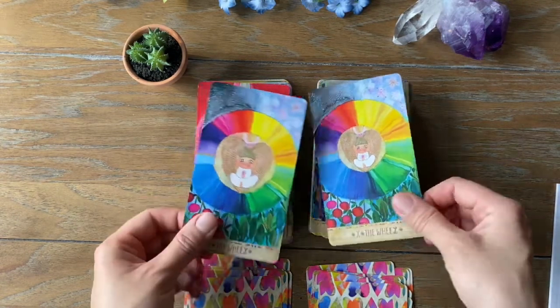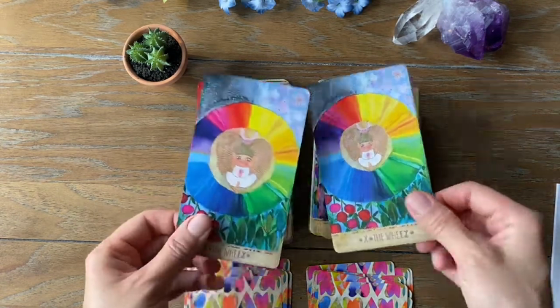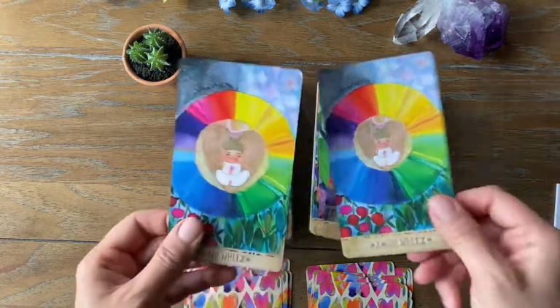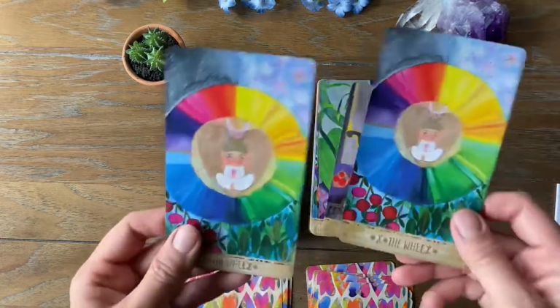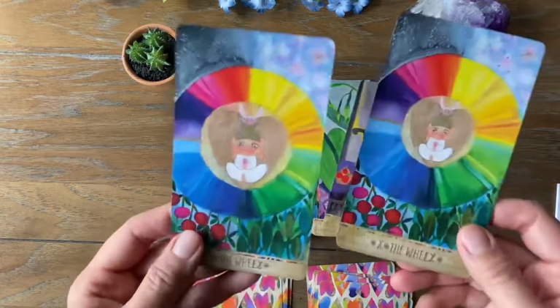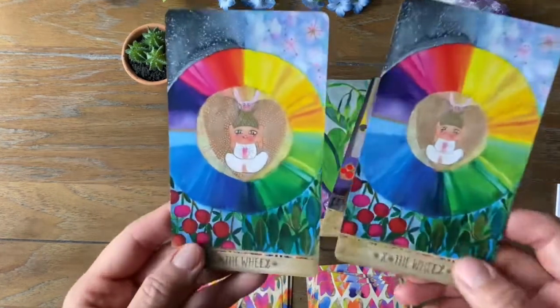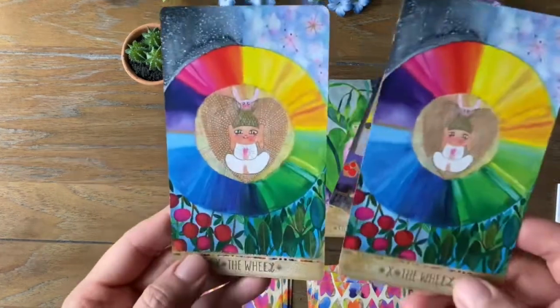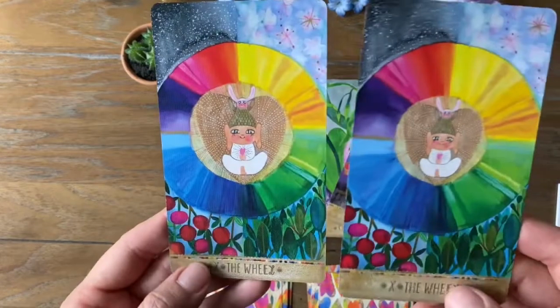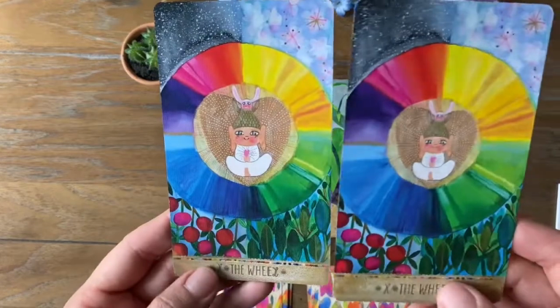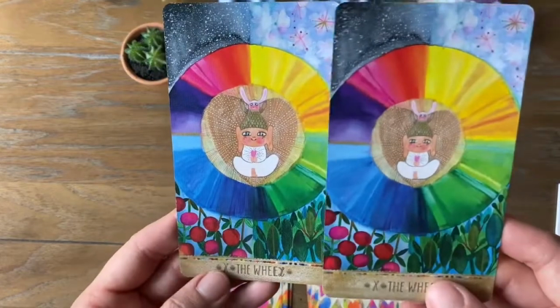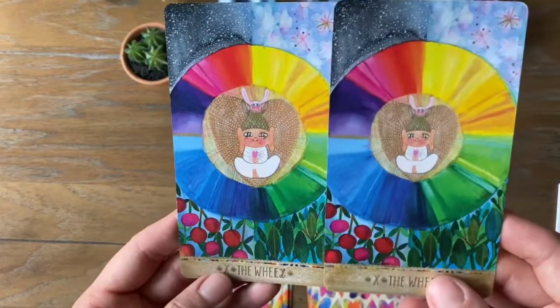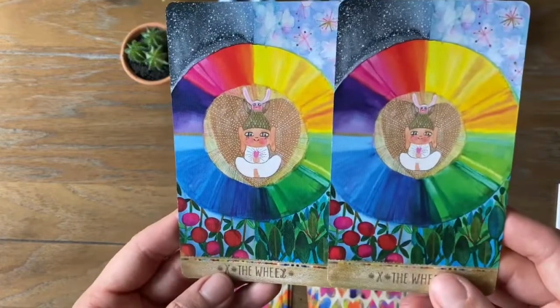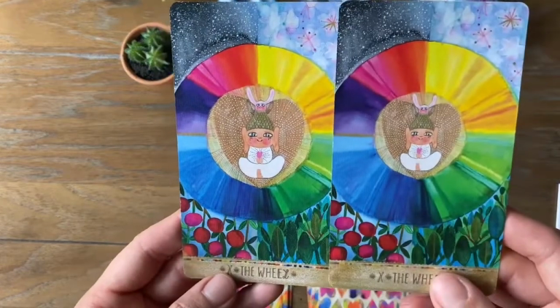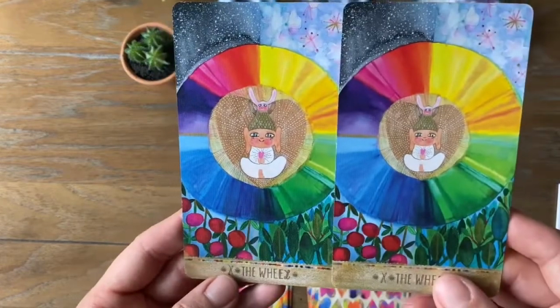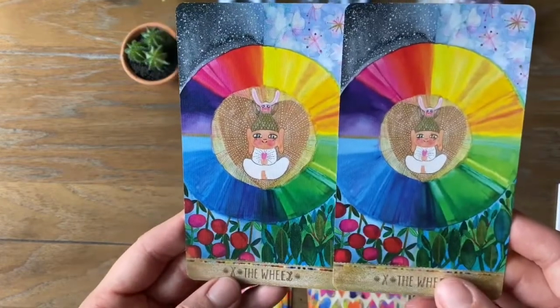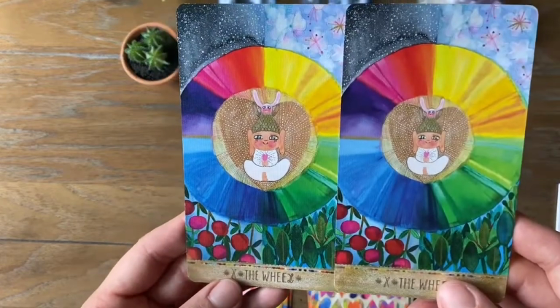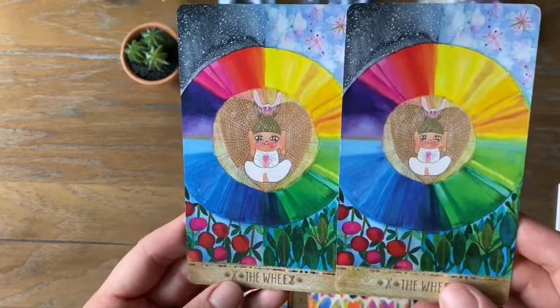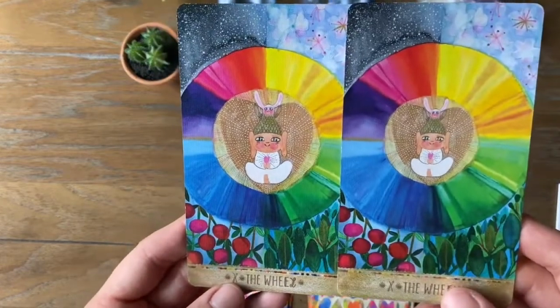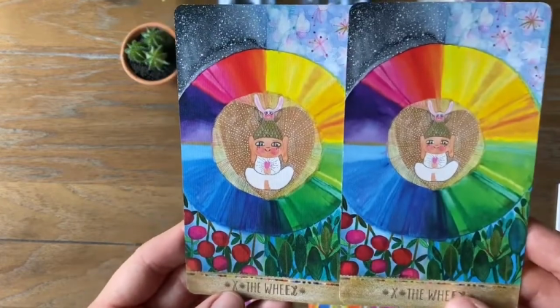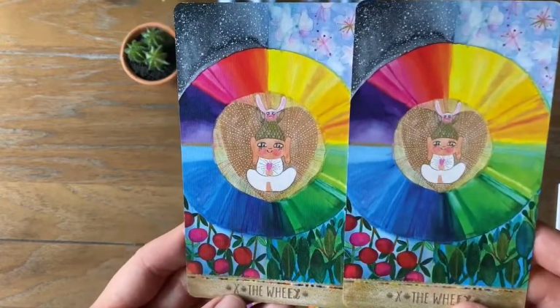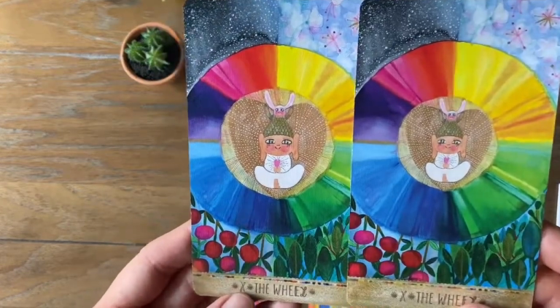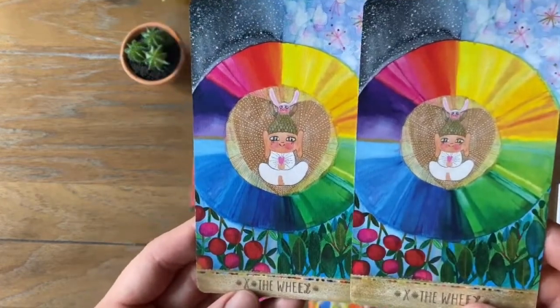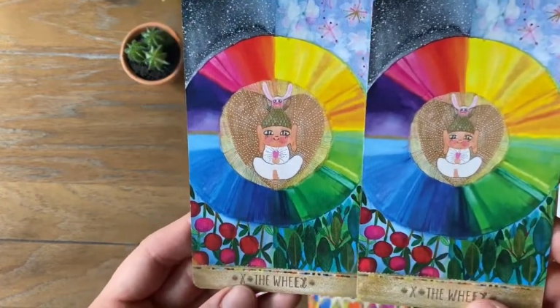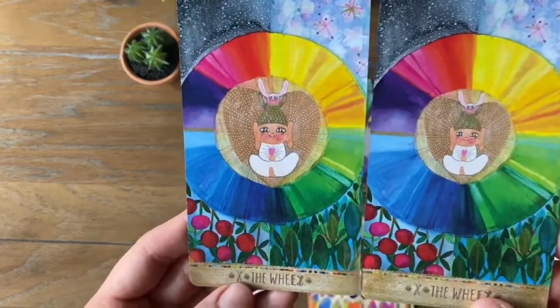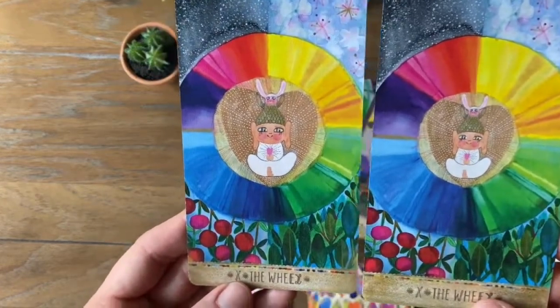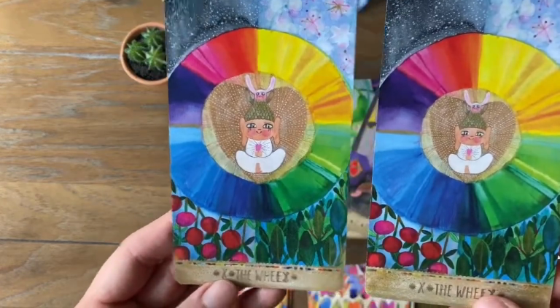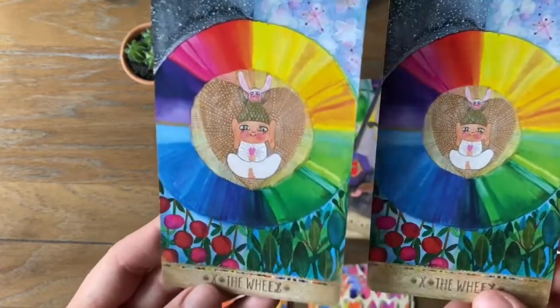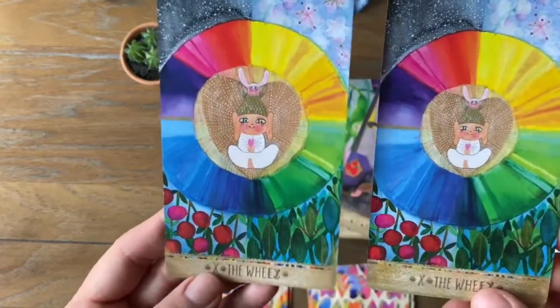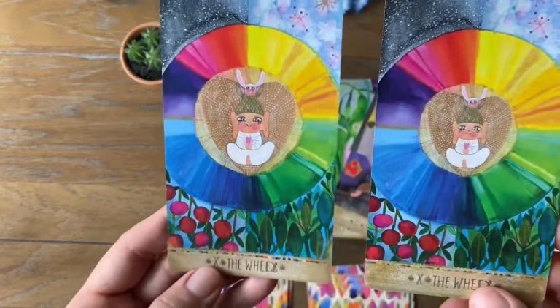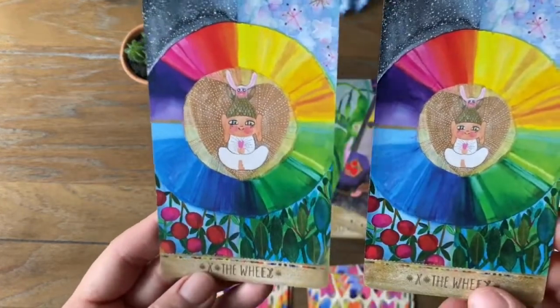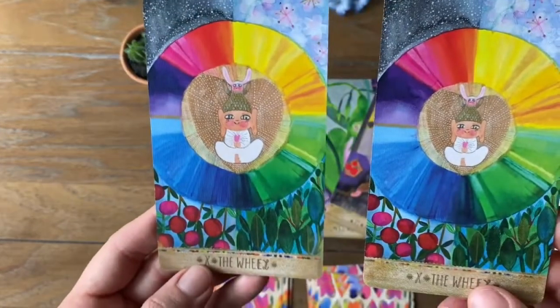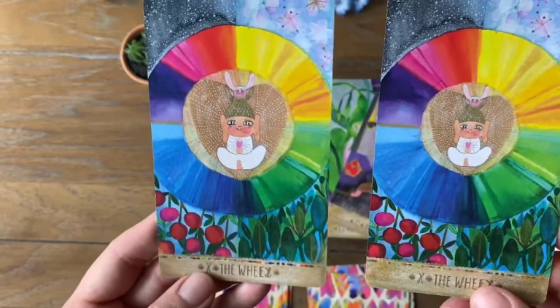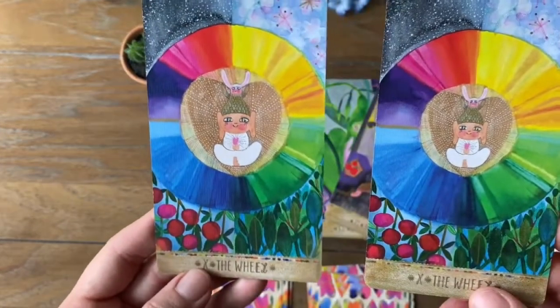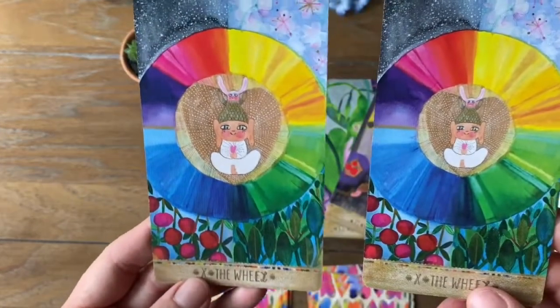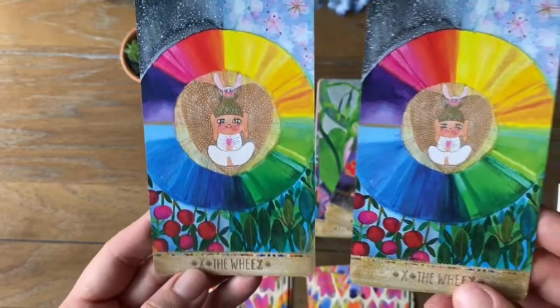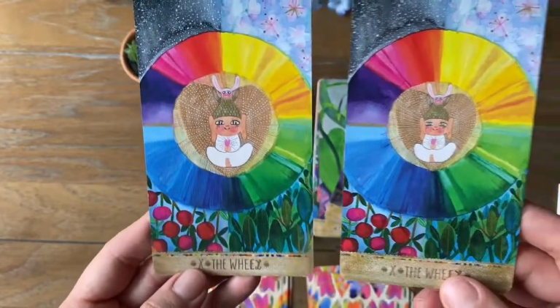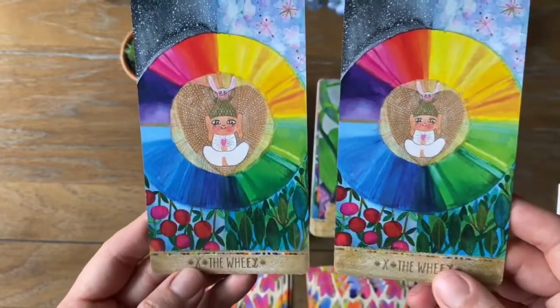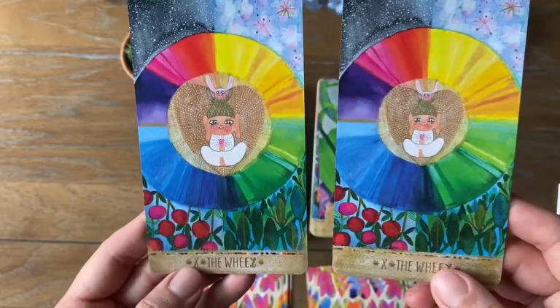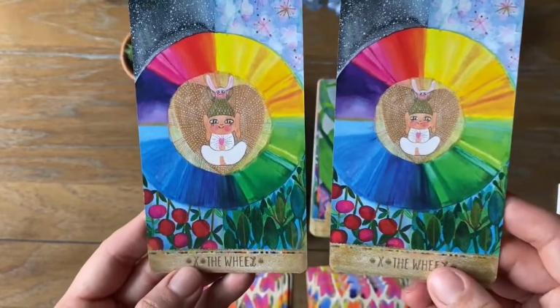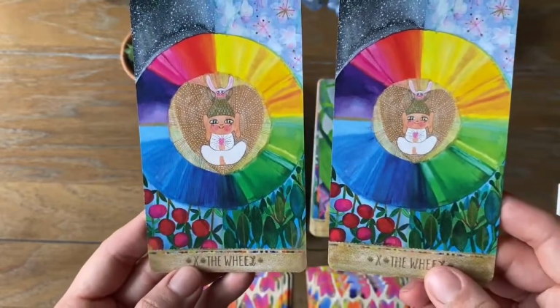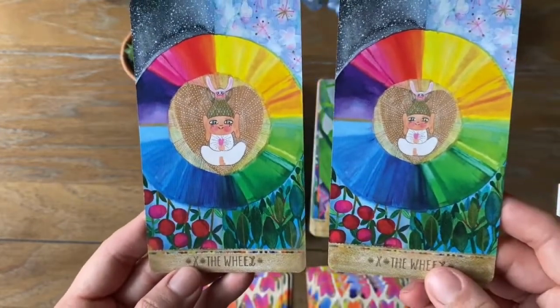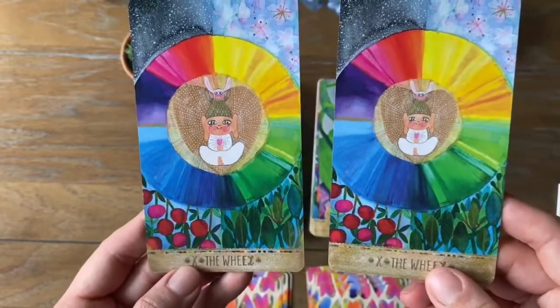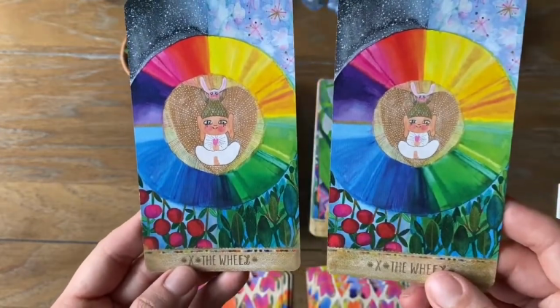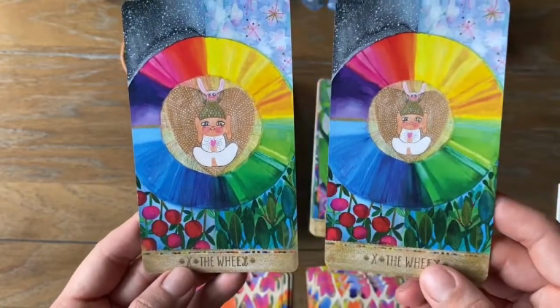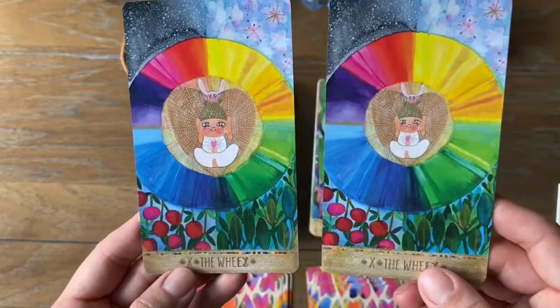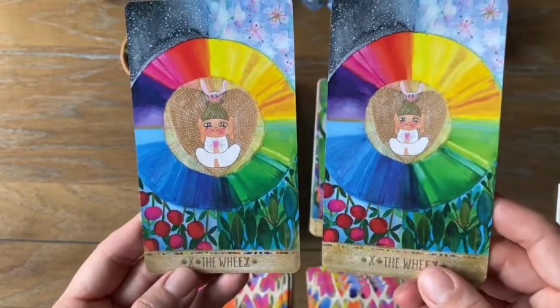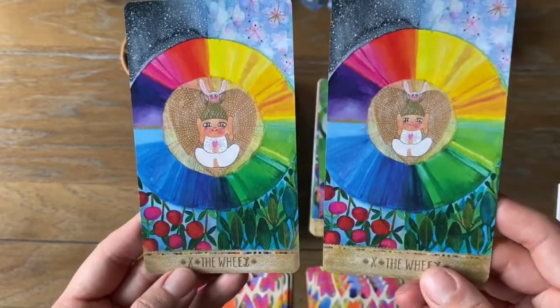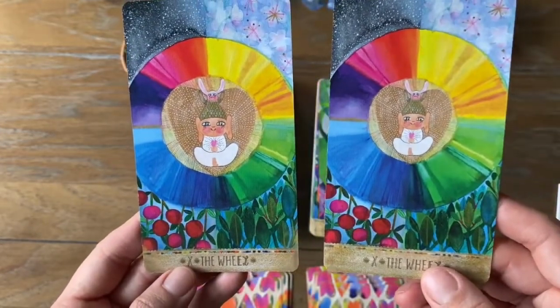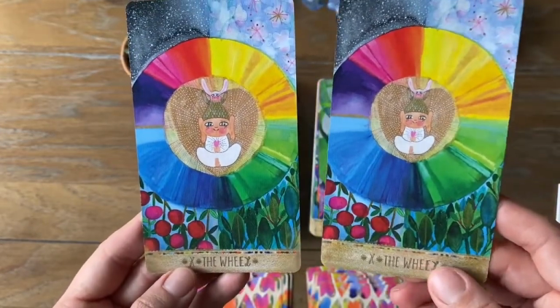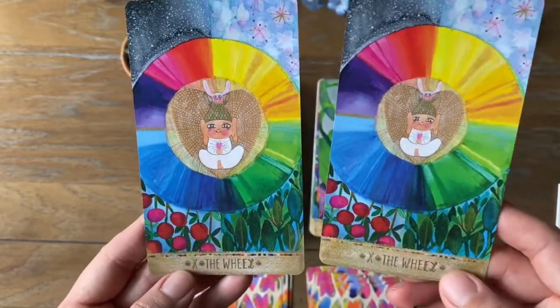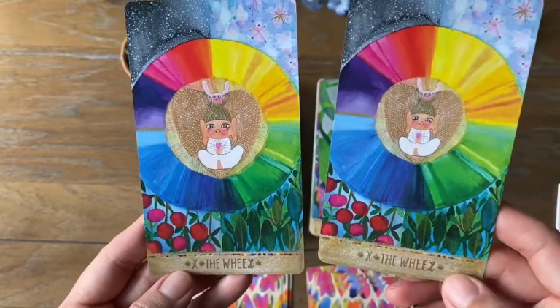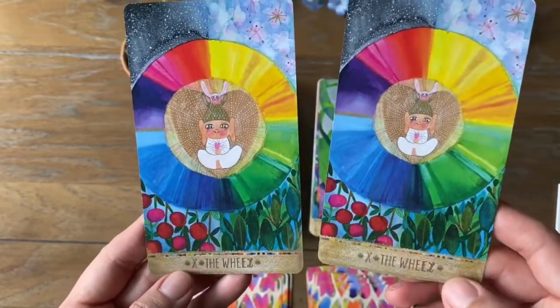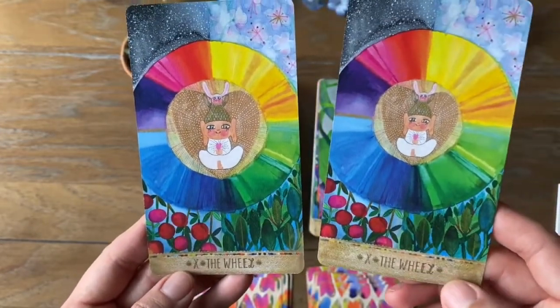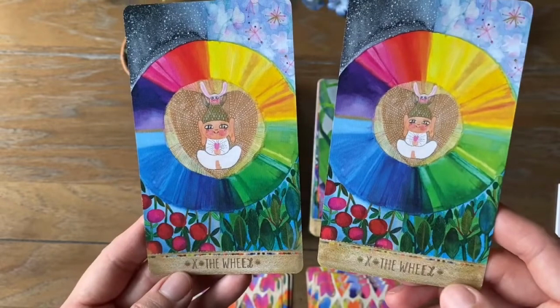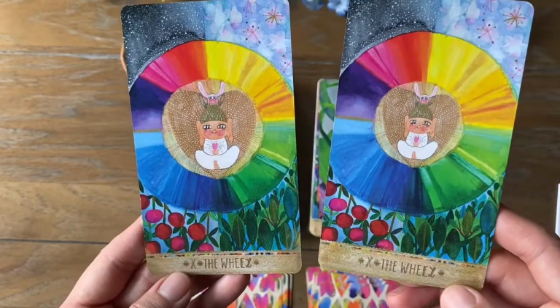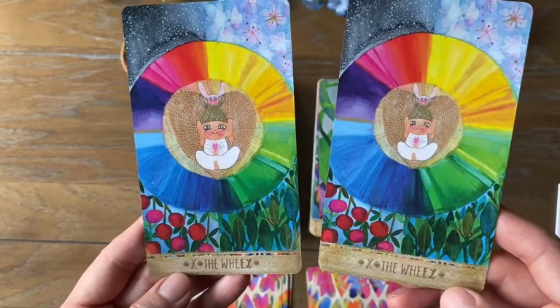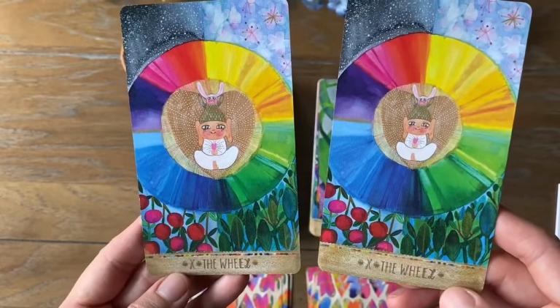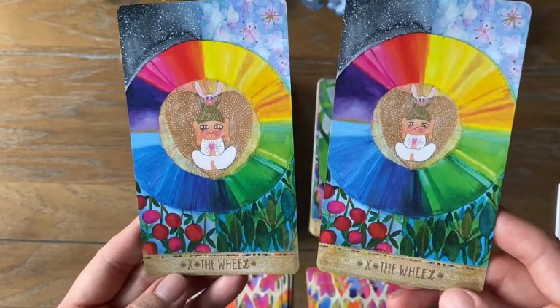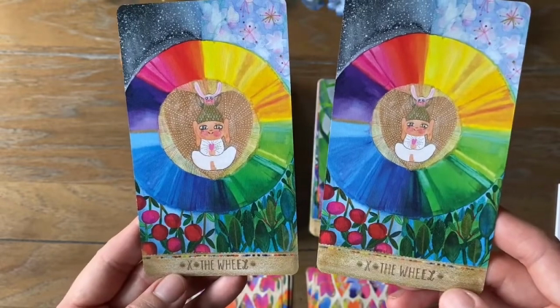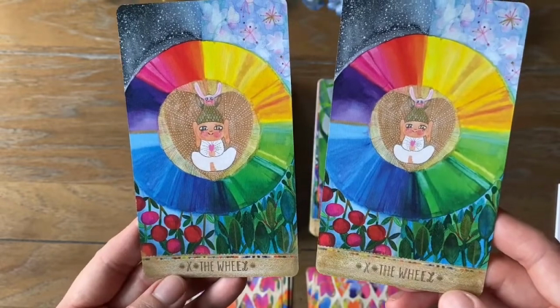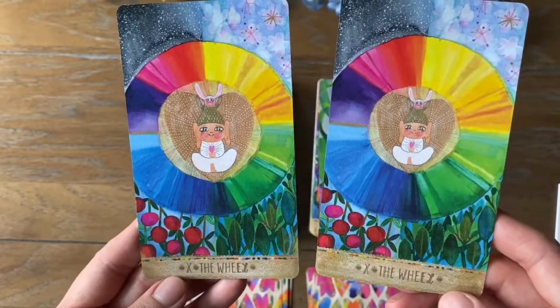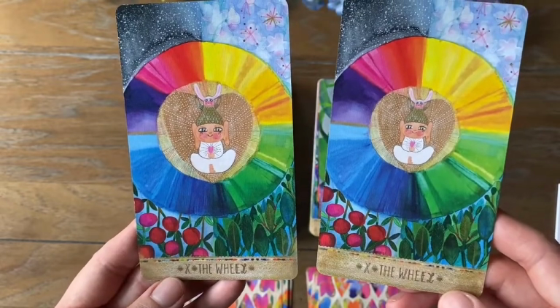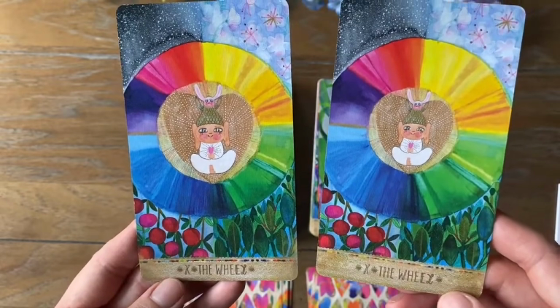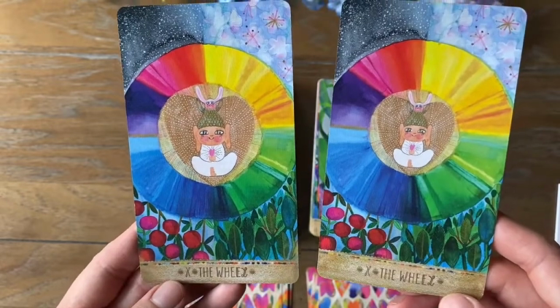You can see the little Buddha figure here is a little bit more zoomed in in the second edition than the first.